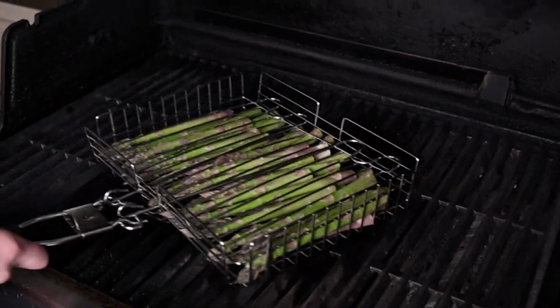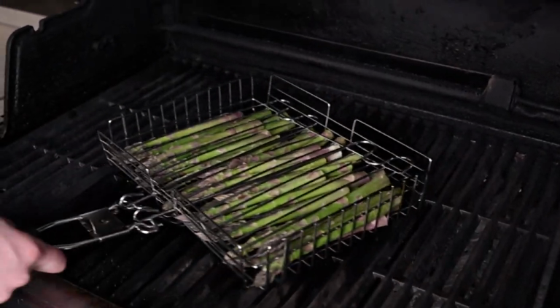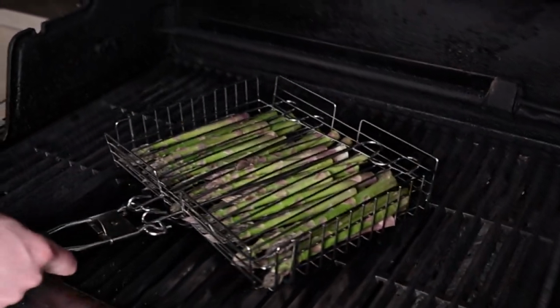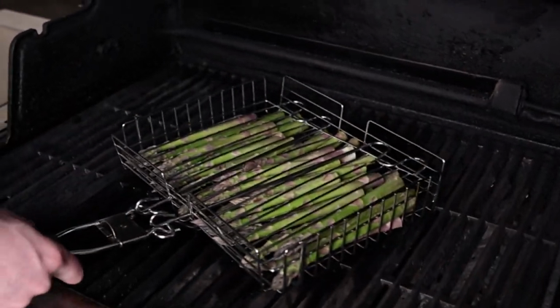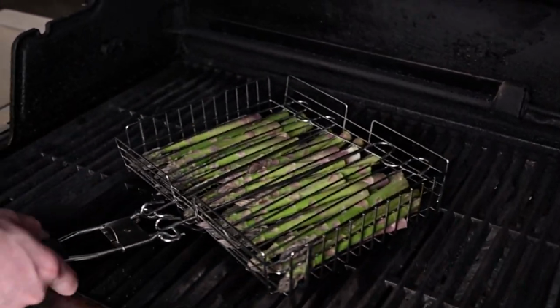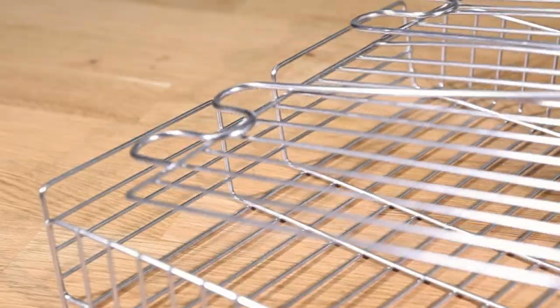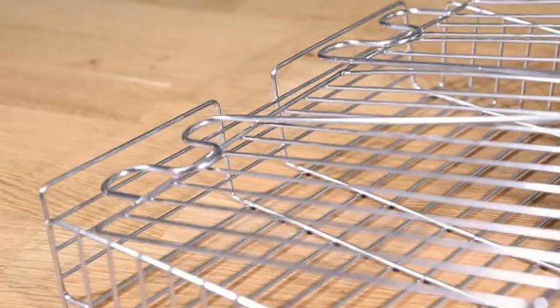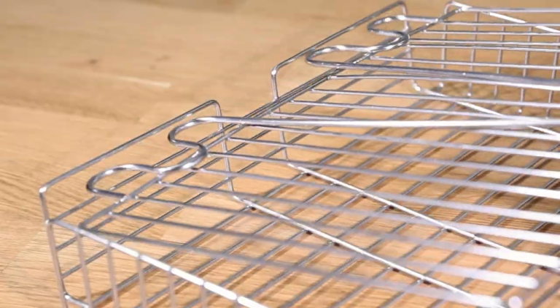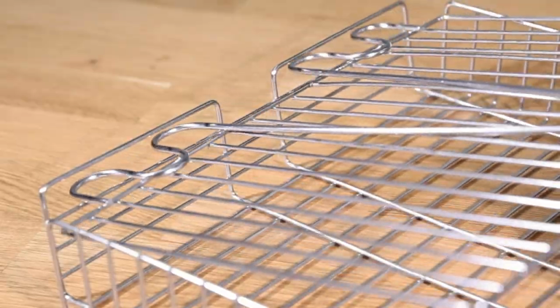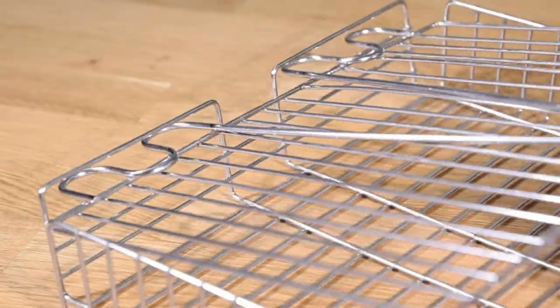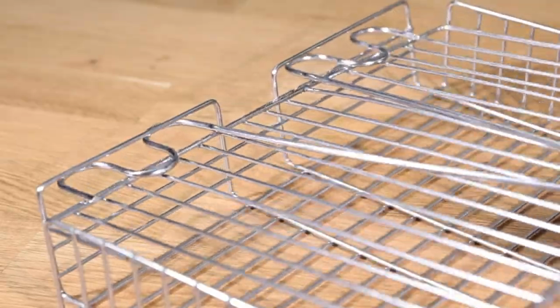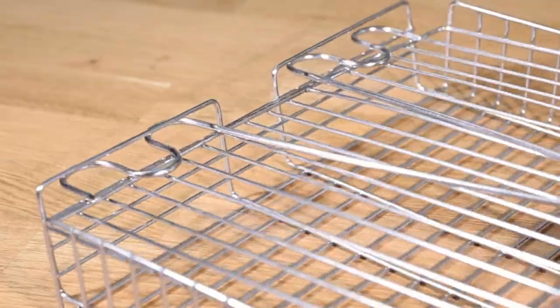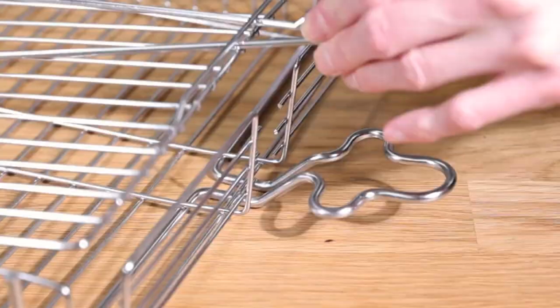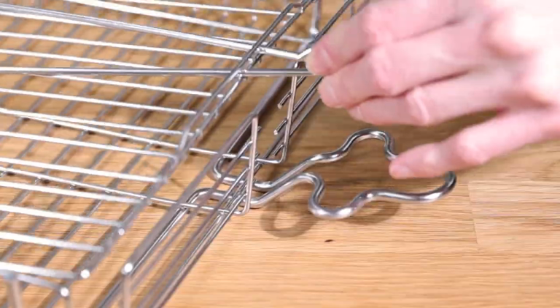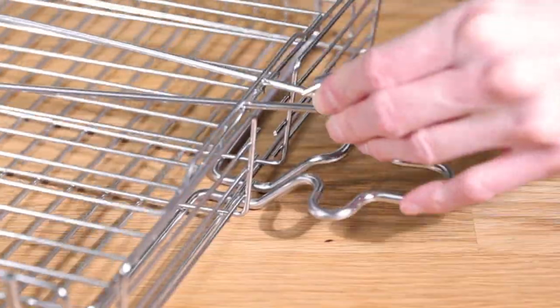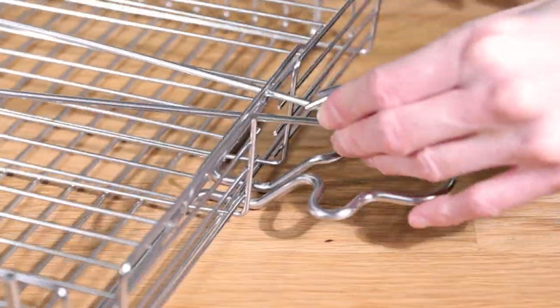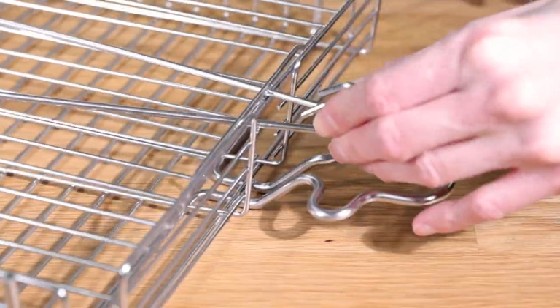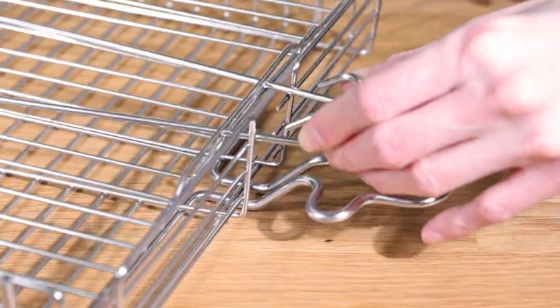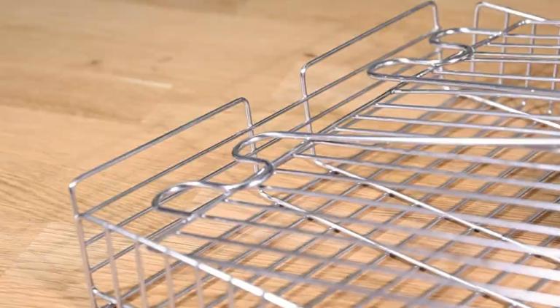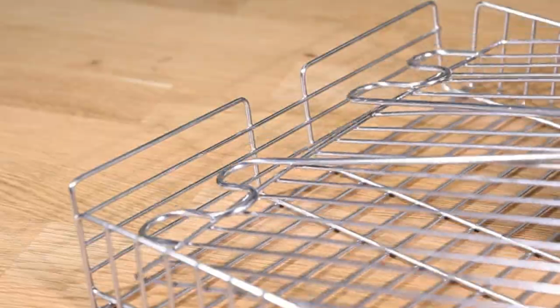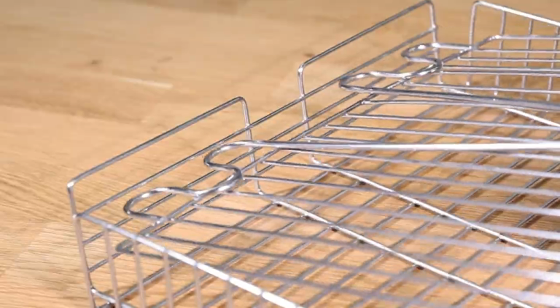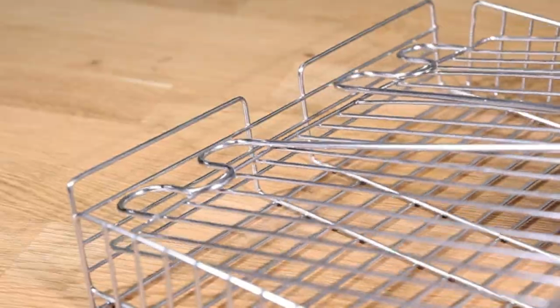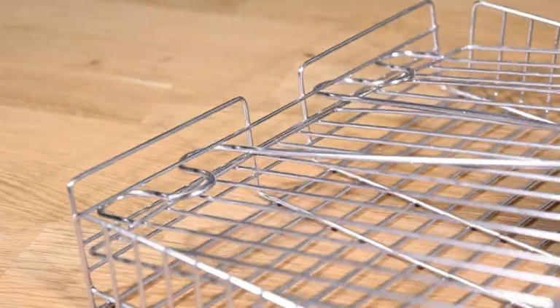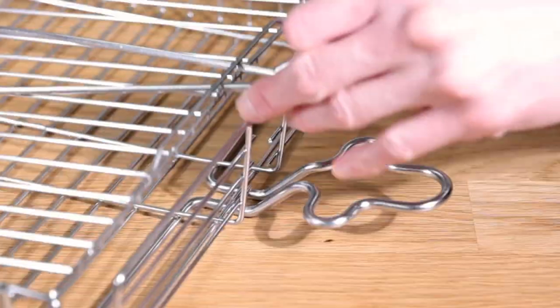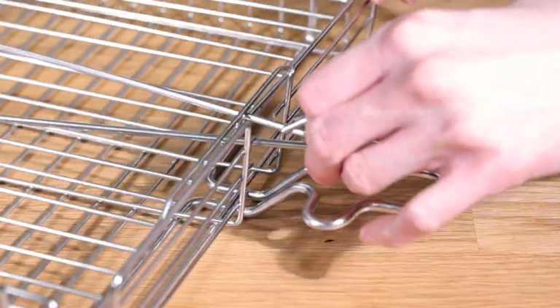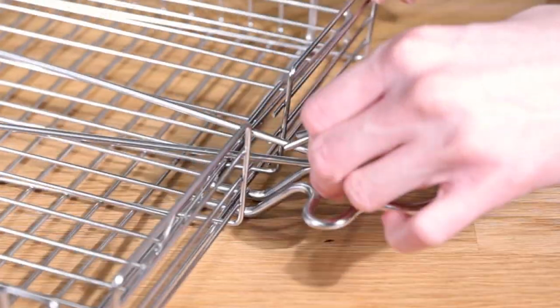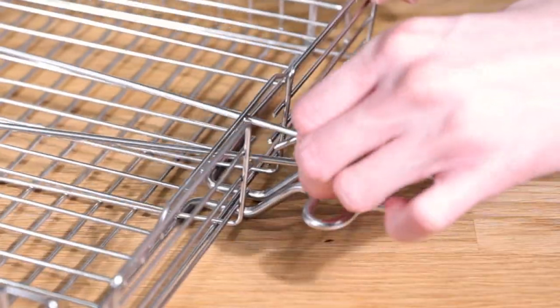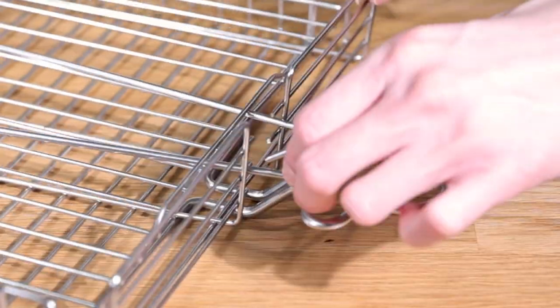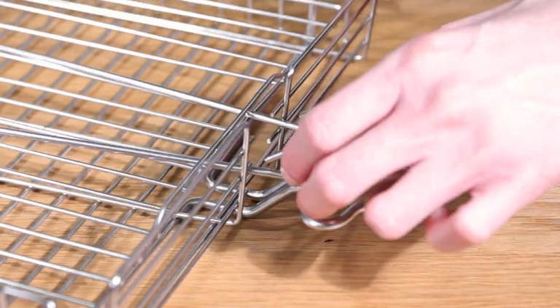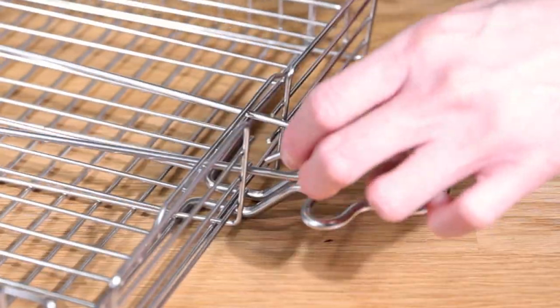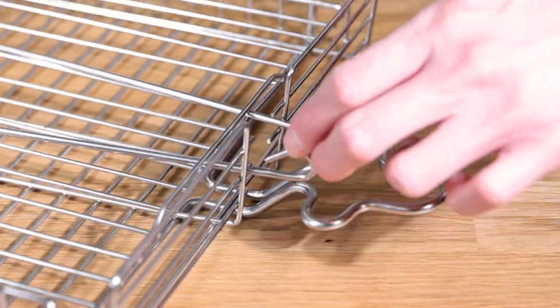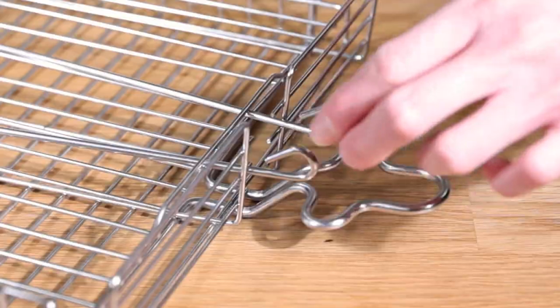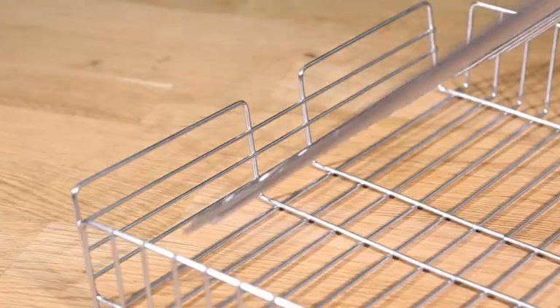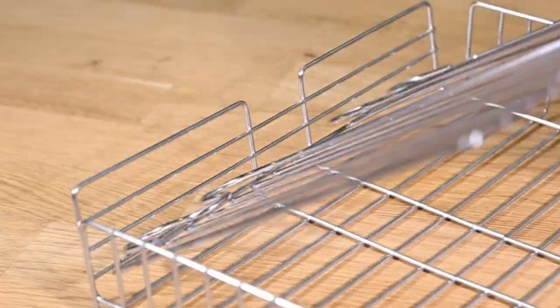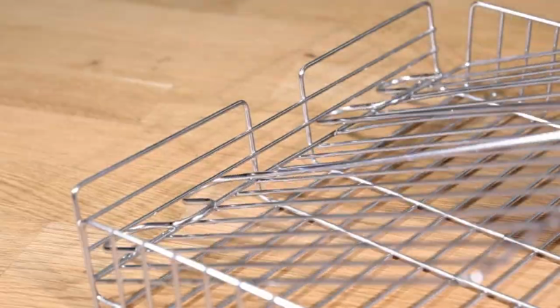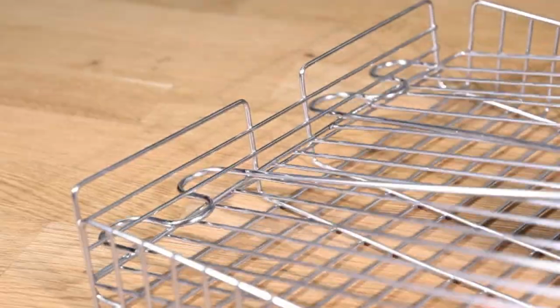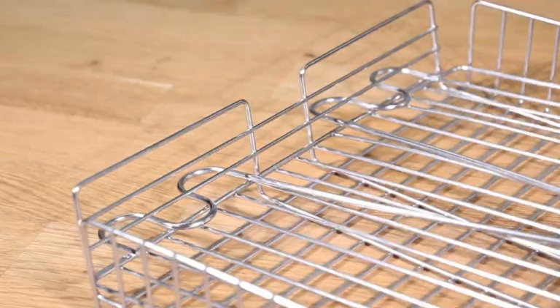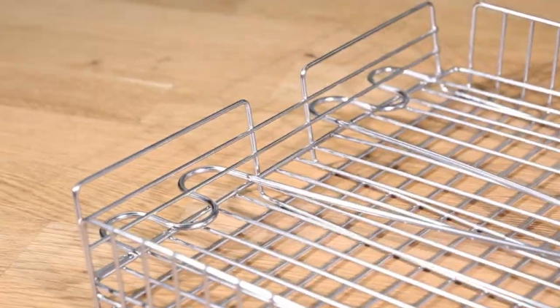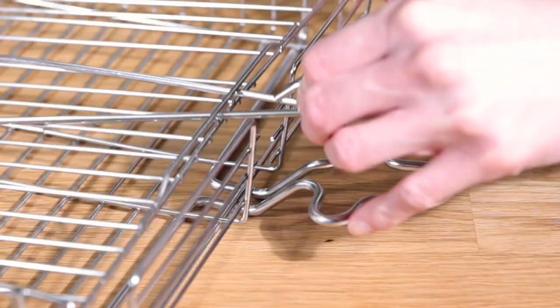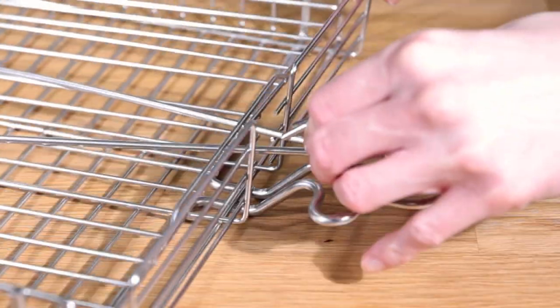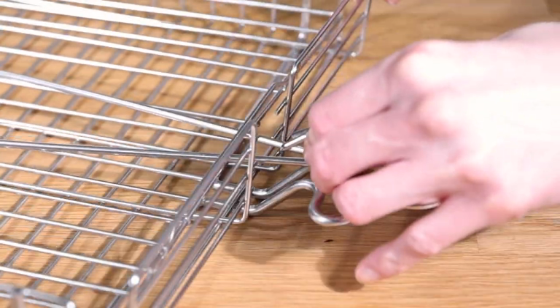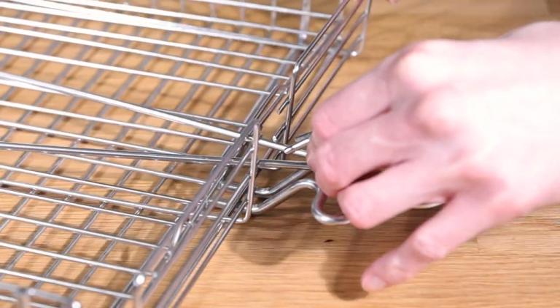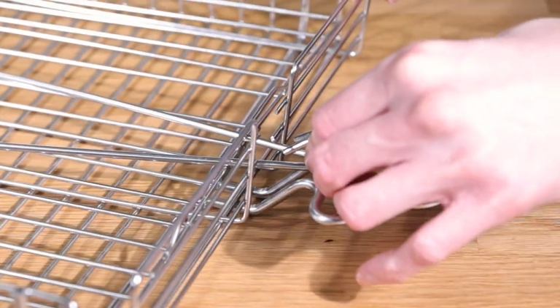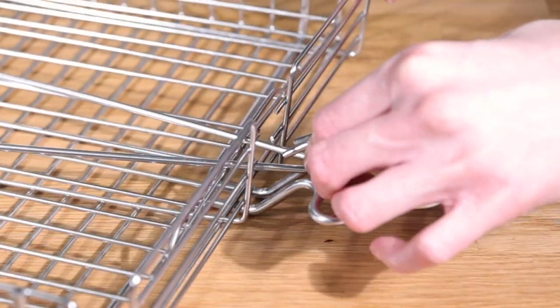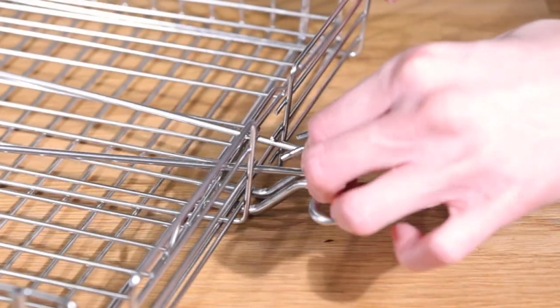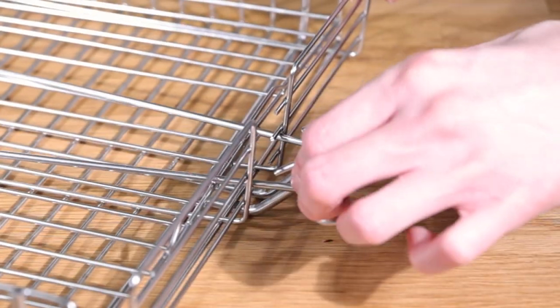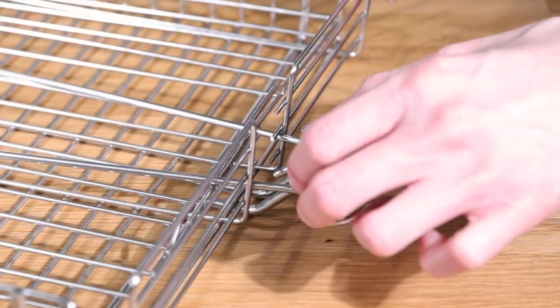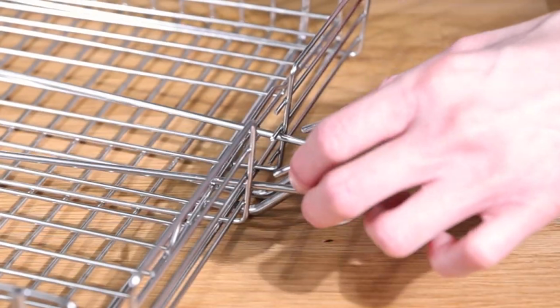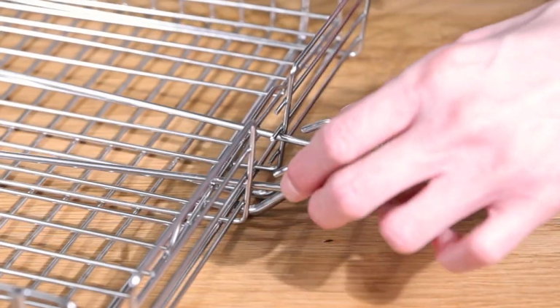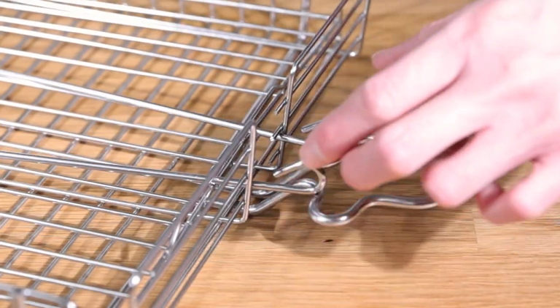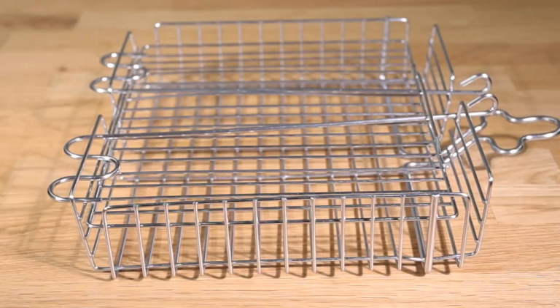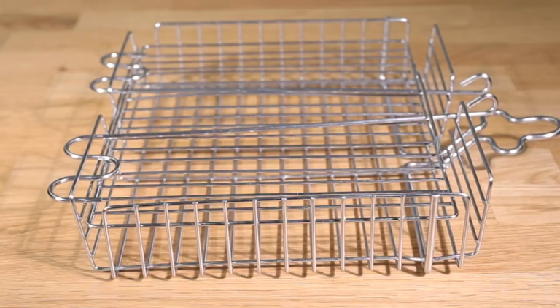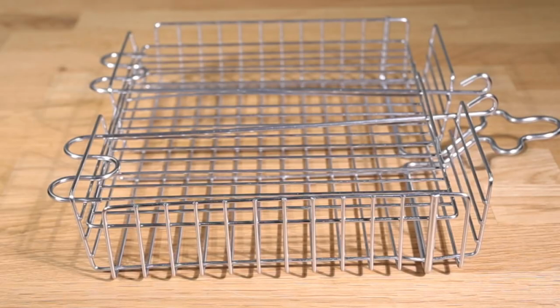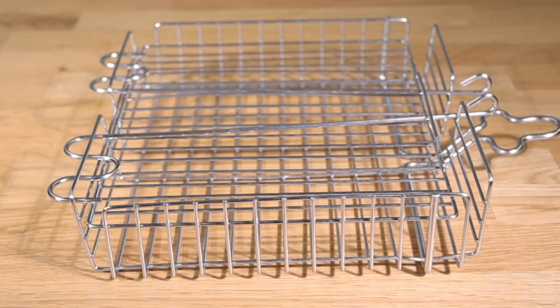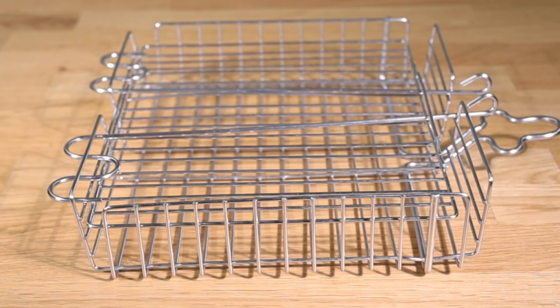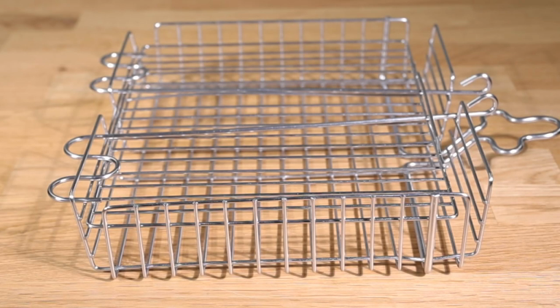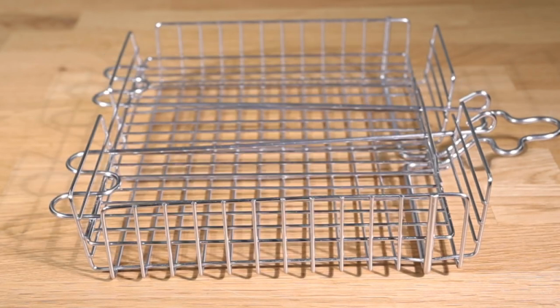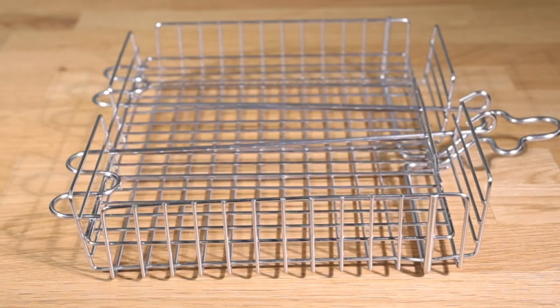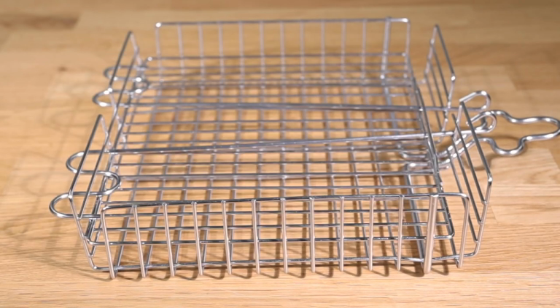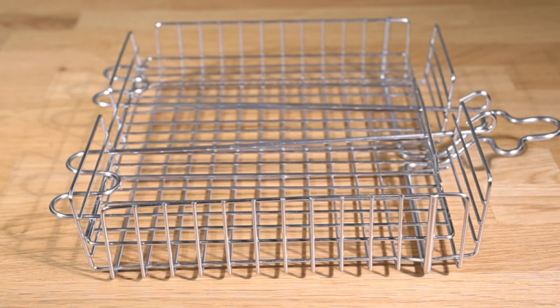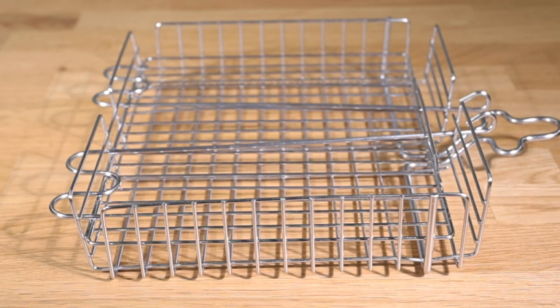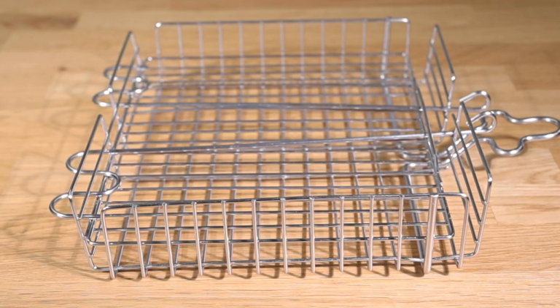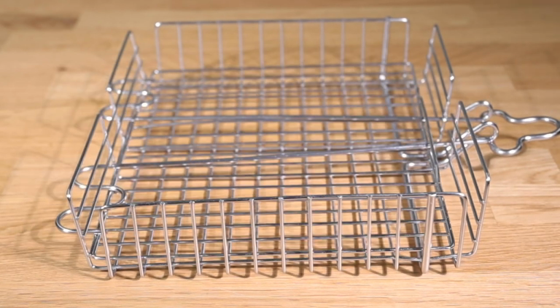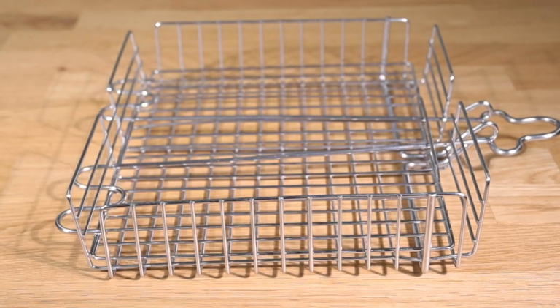The lid can be secured in multiple positions, allowing you to adjust the depth of the basket.